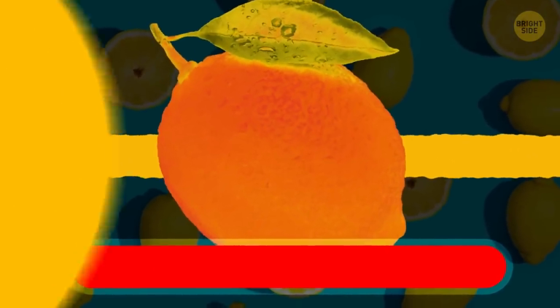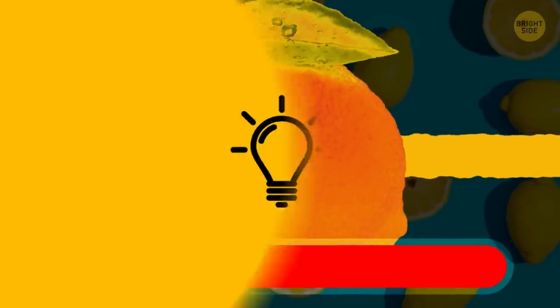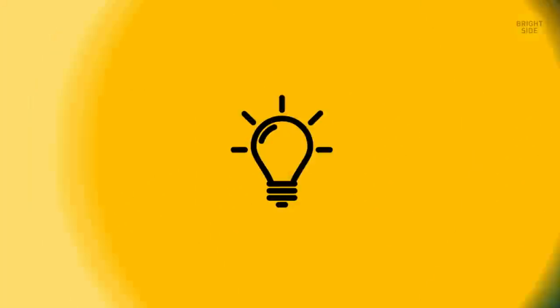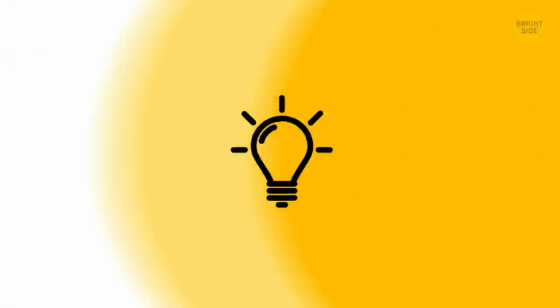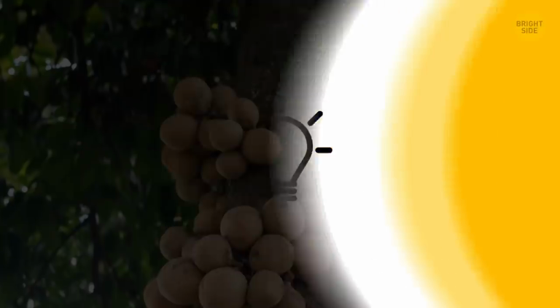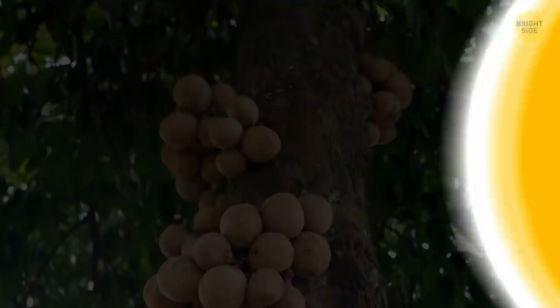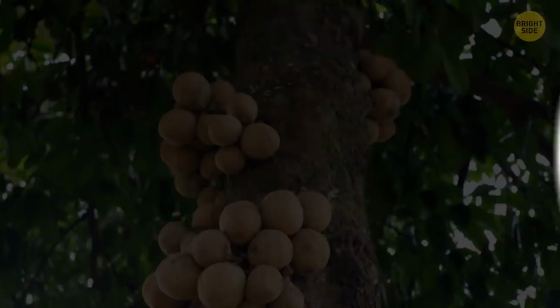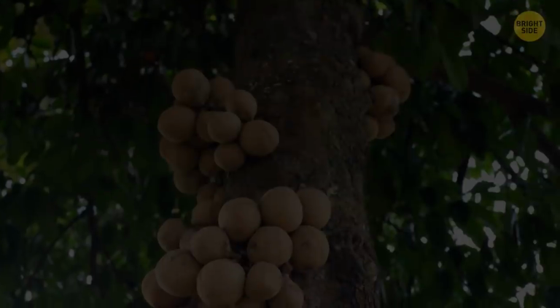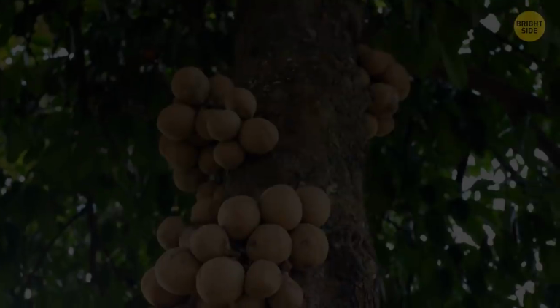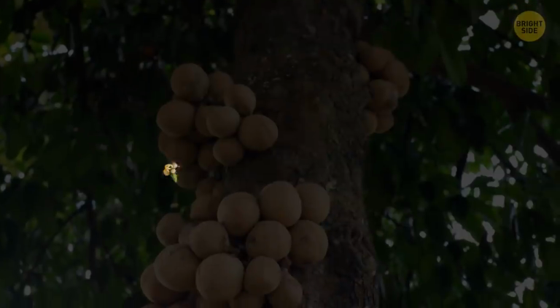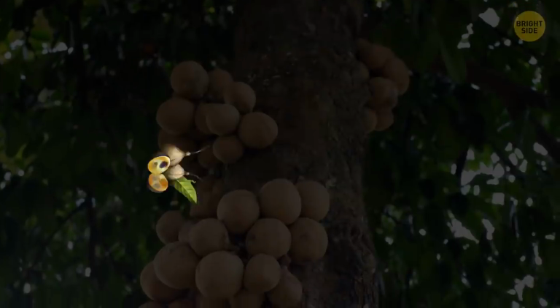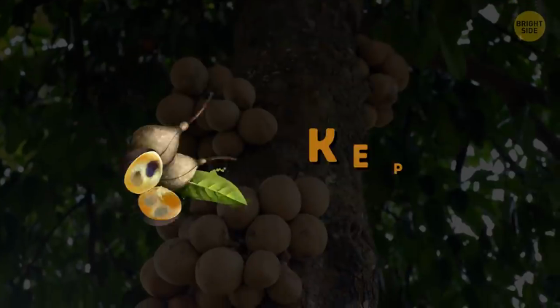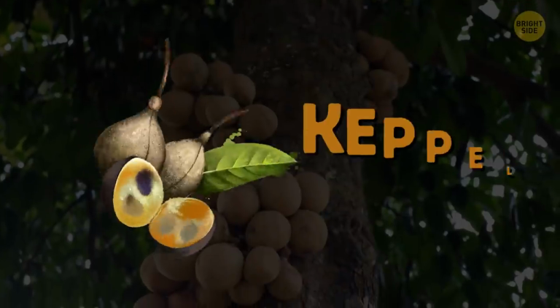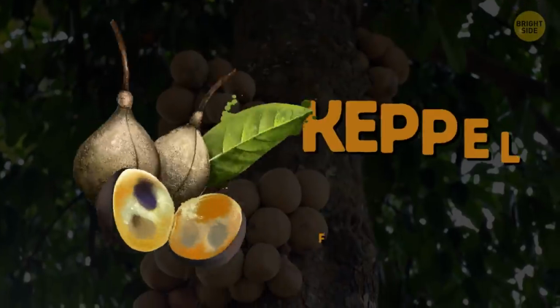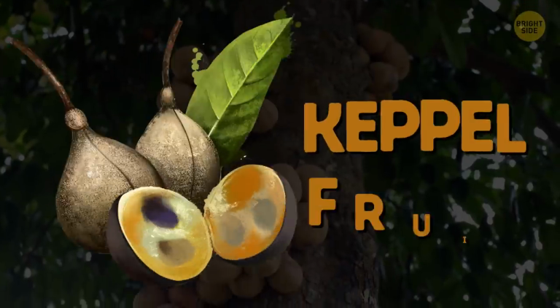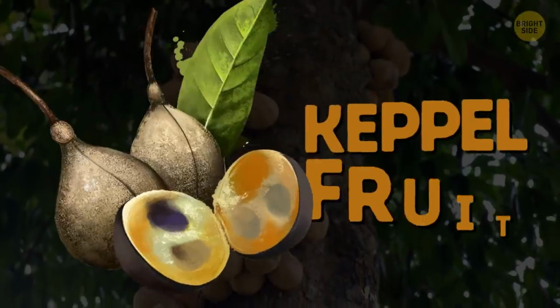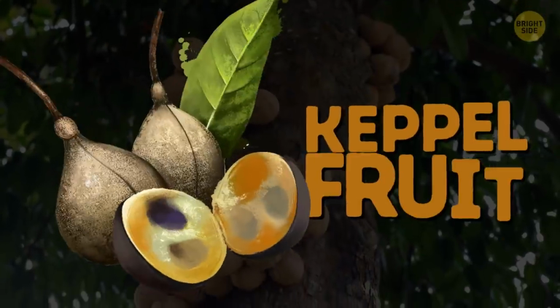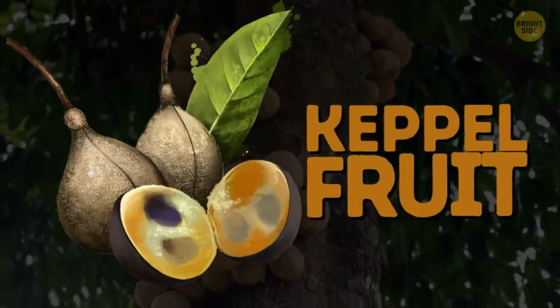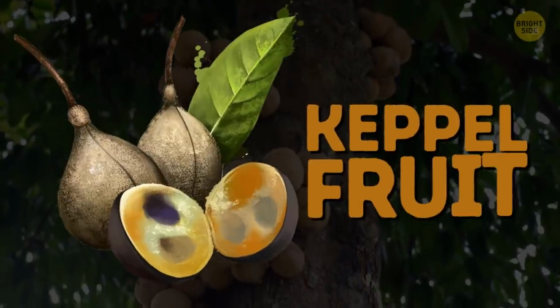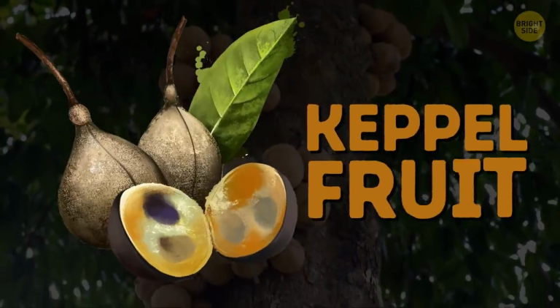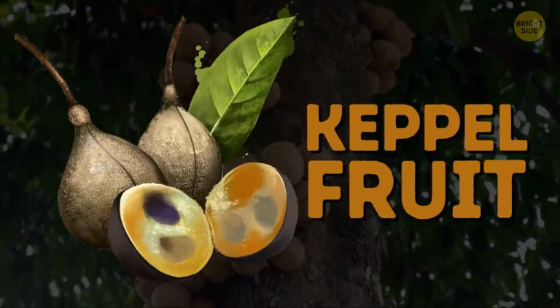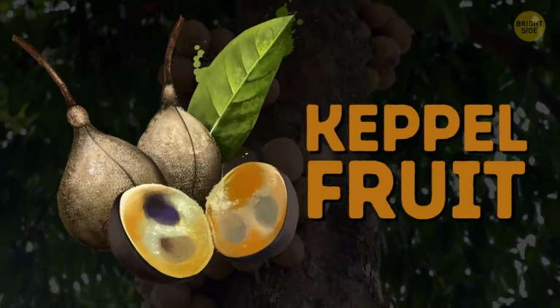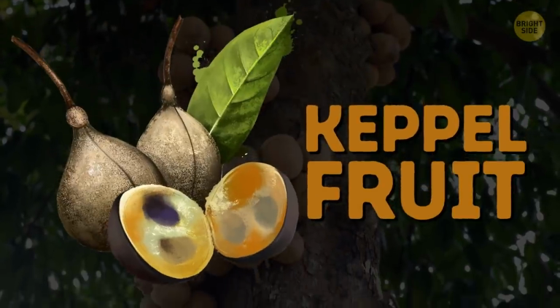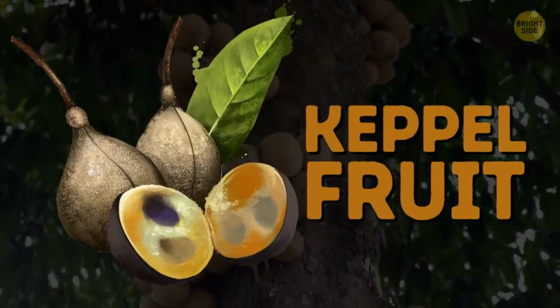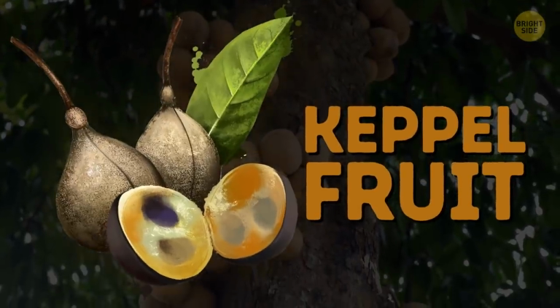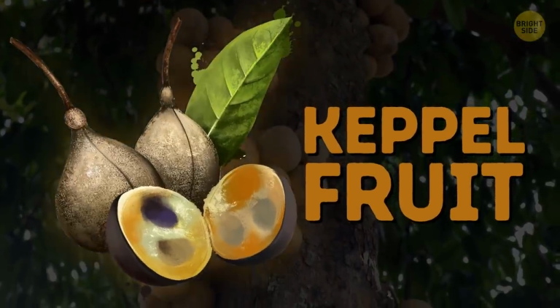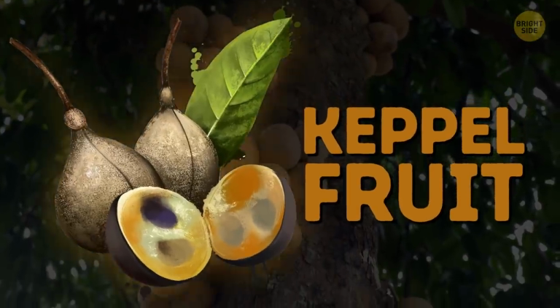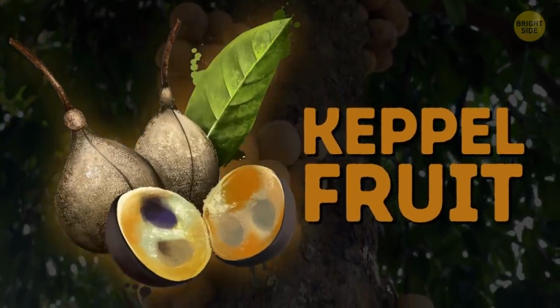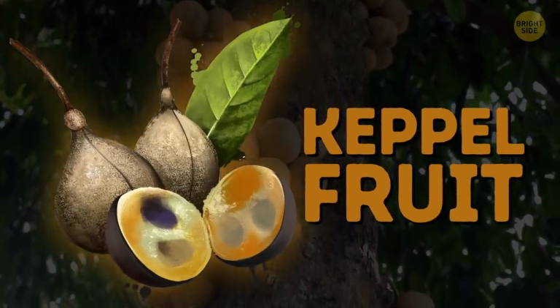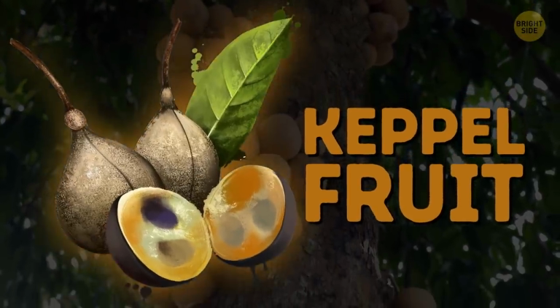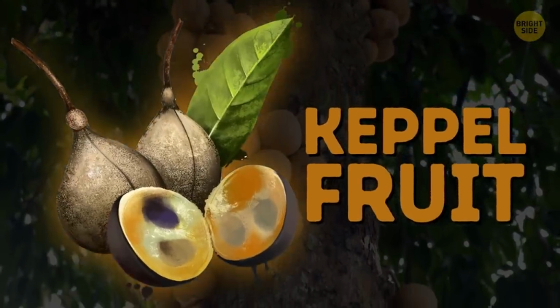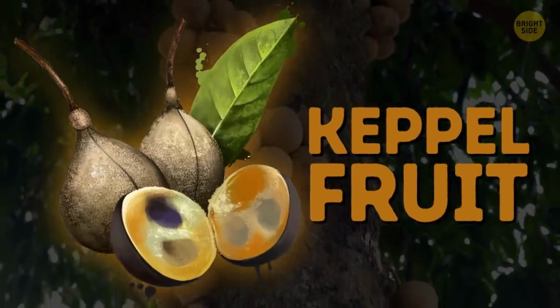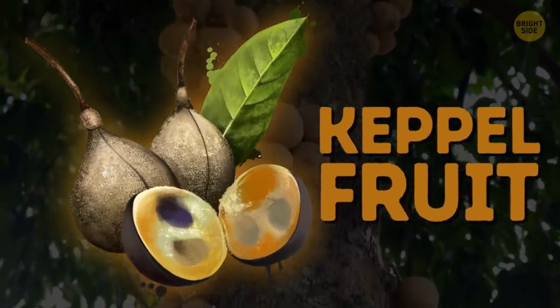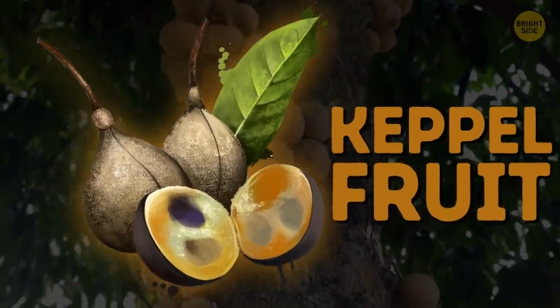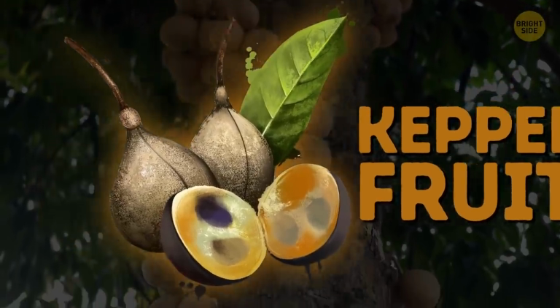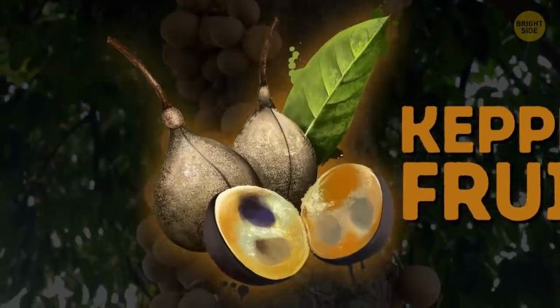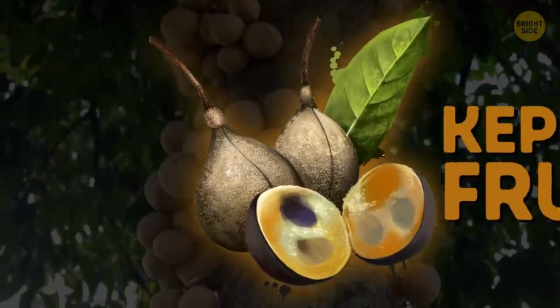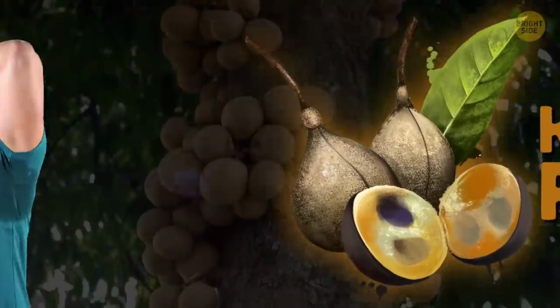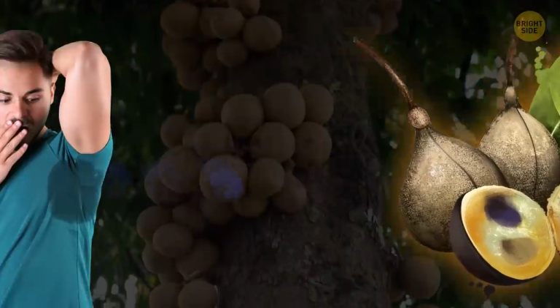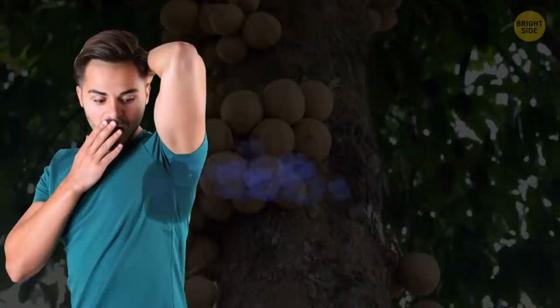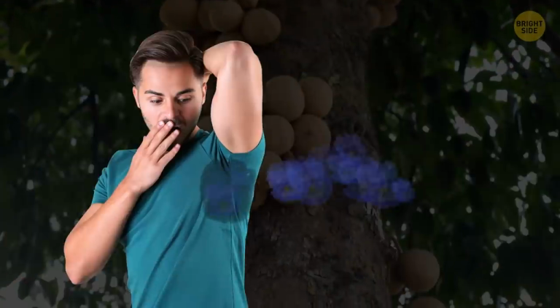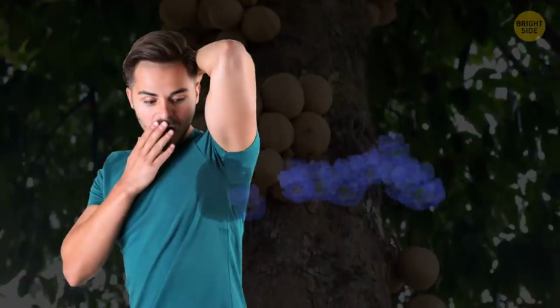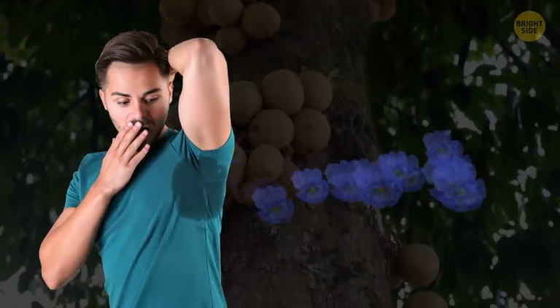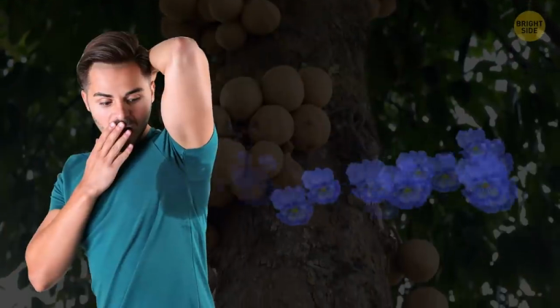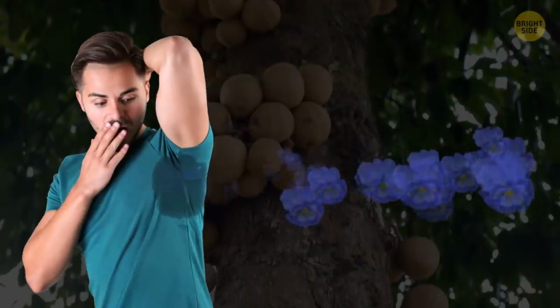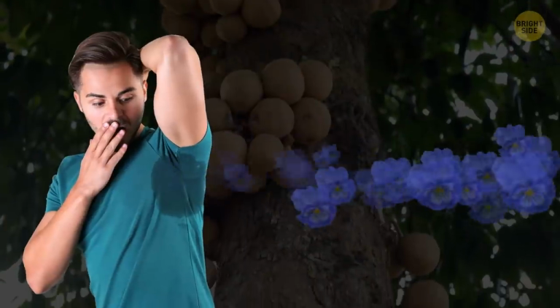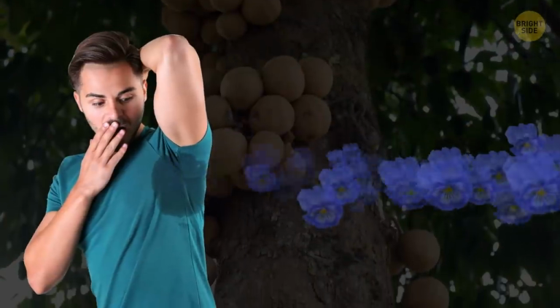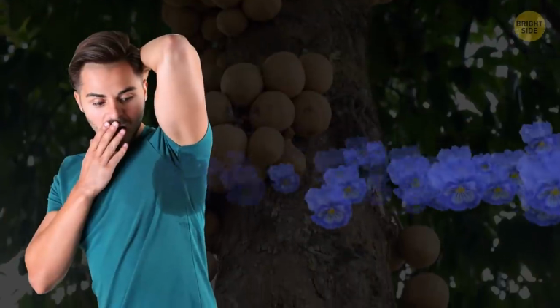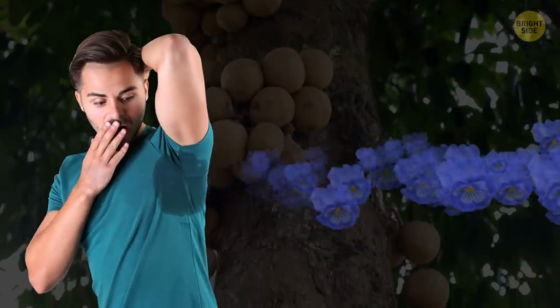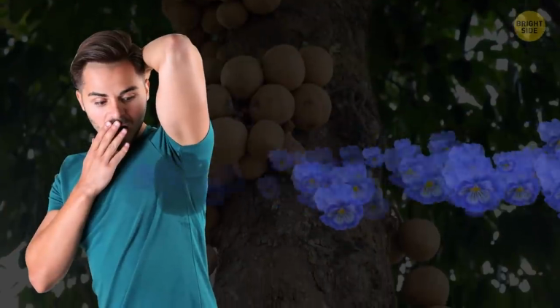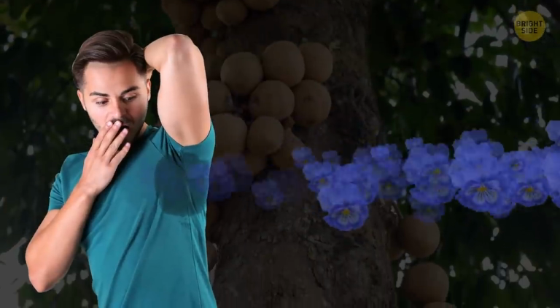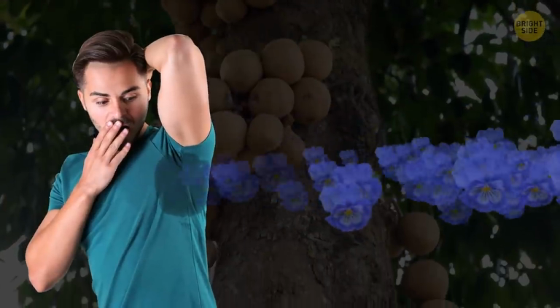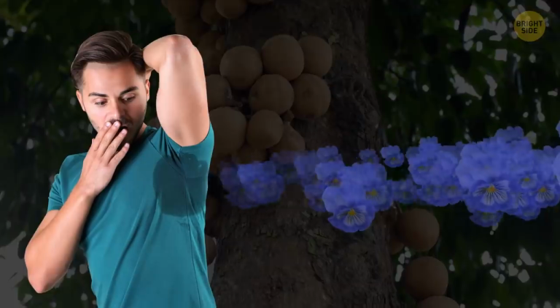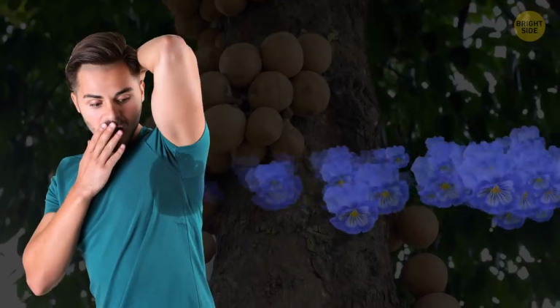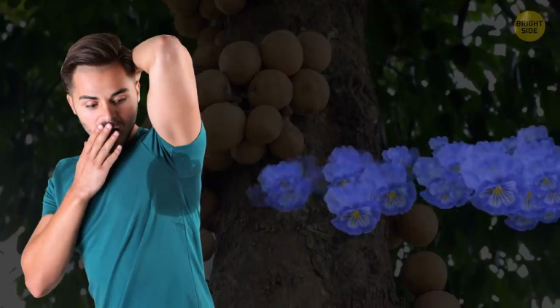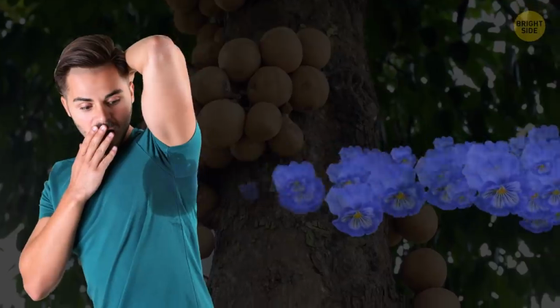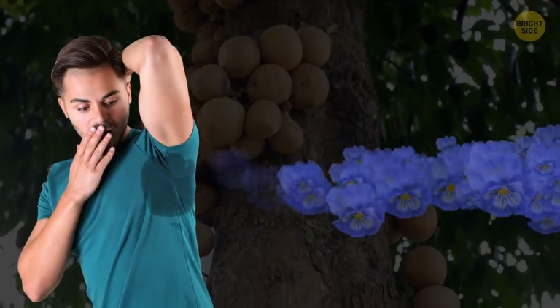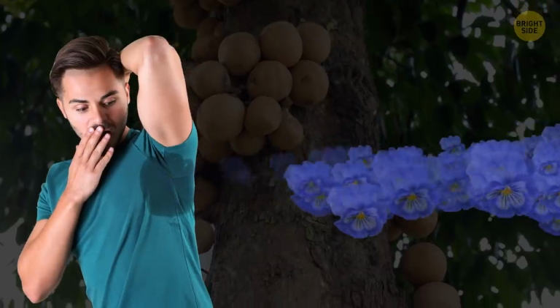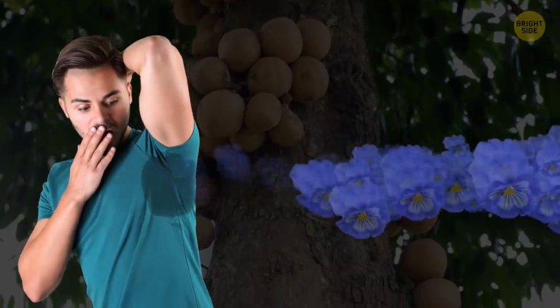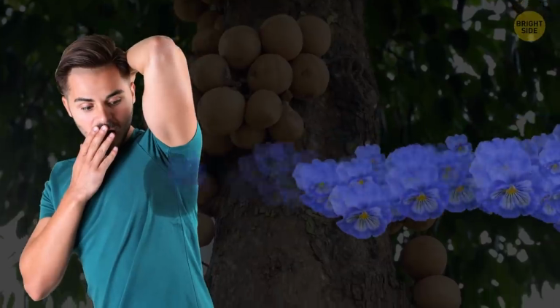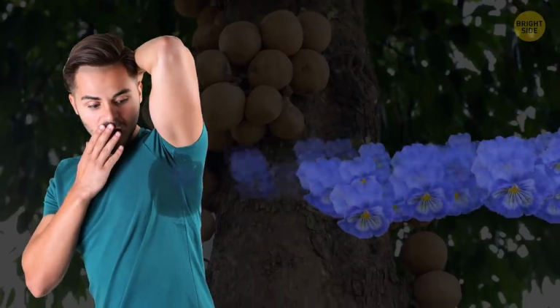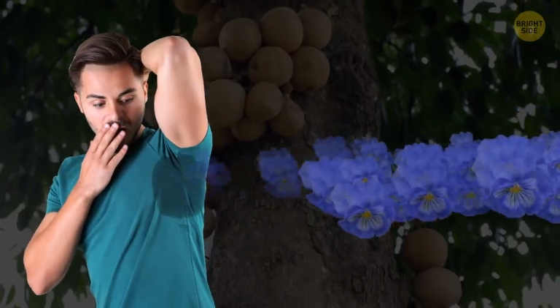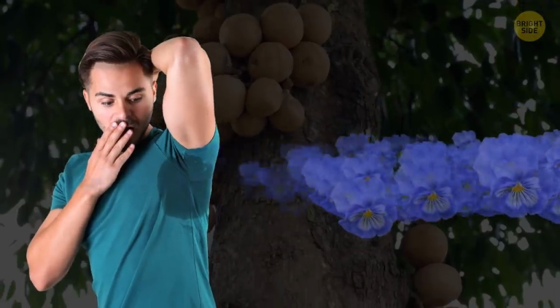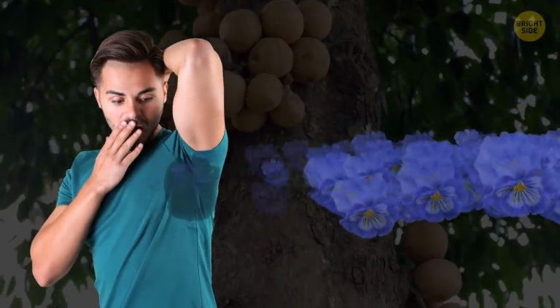You might have never heard about the Keppel fruit, but it has a superpower of making your sweat smell like violets.